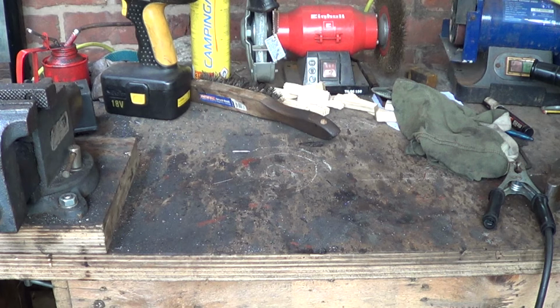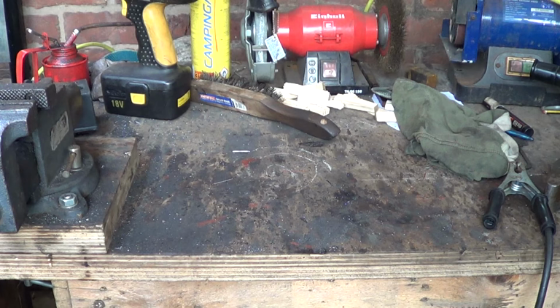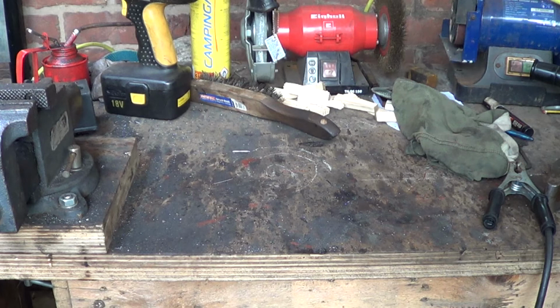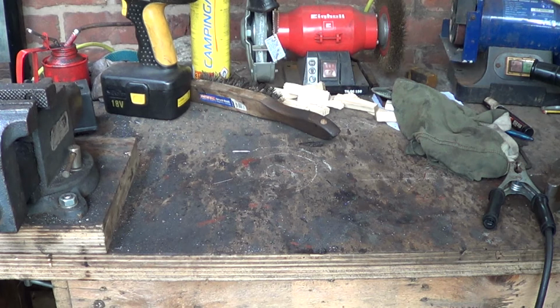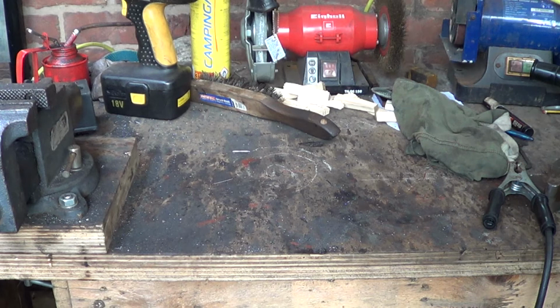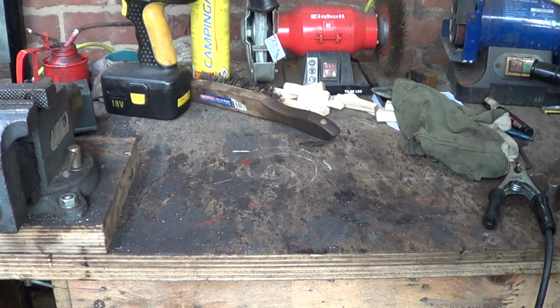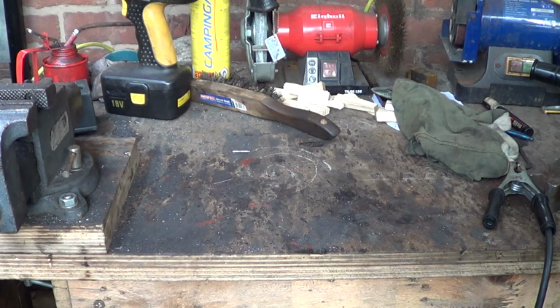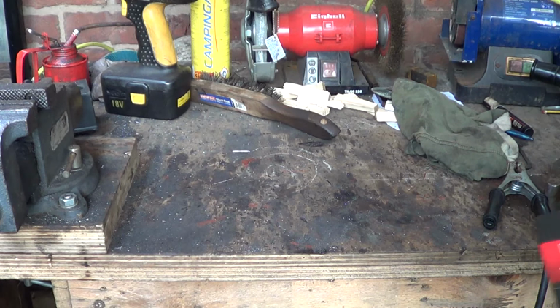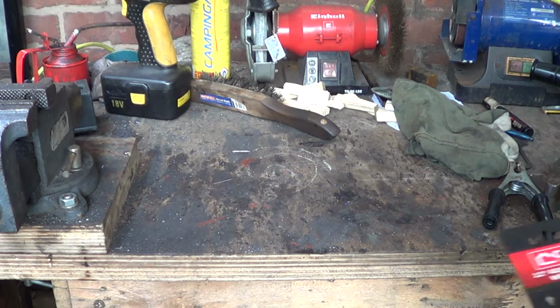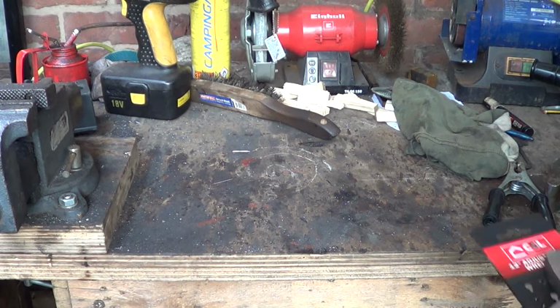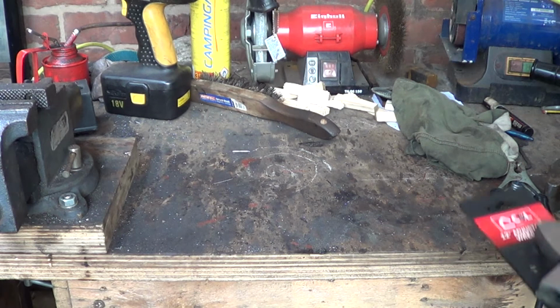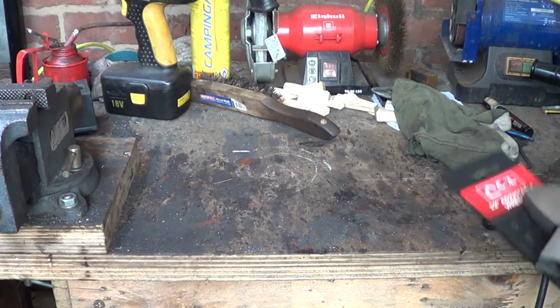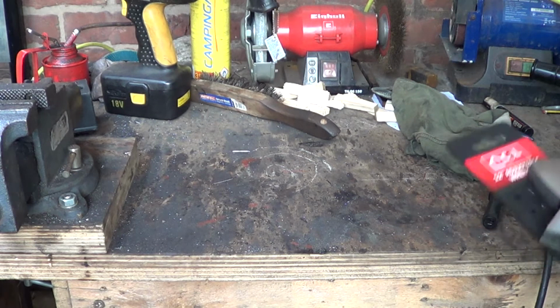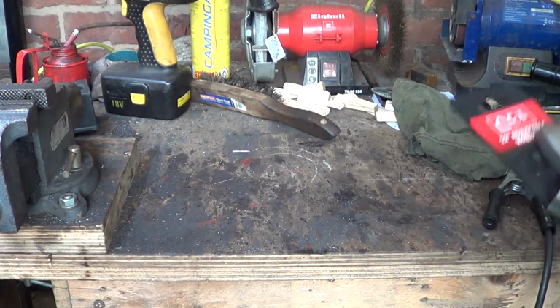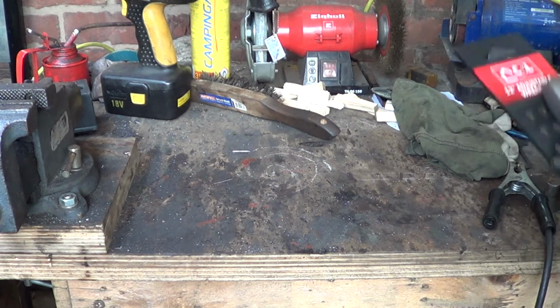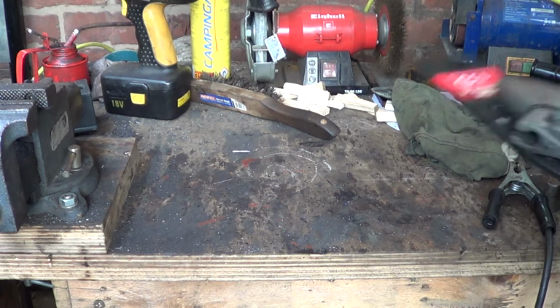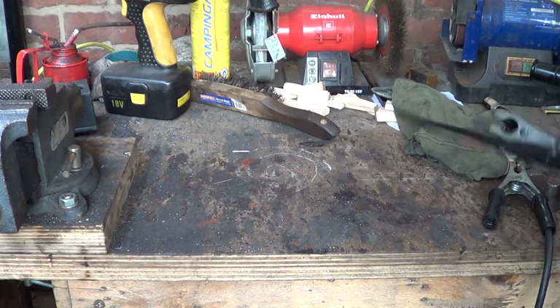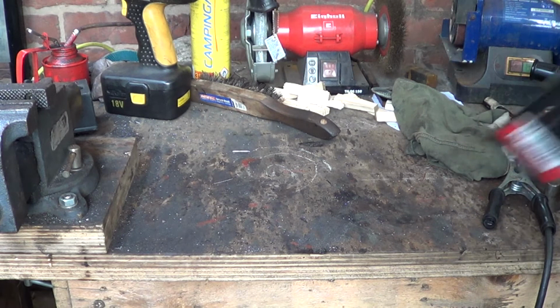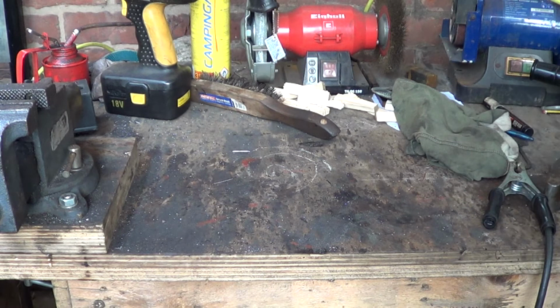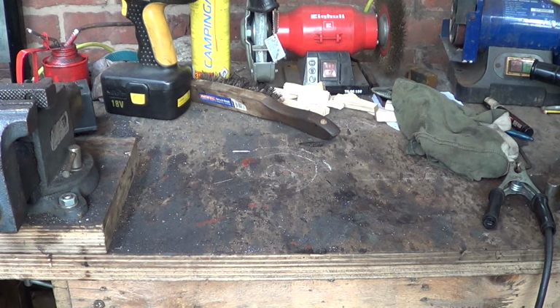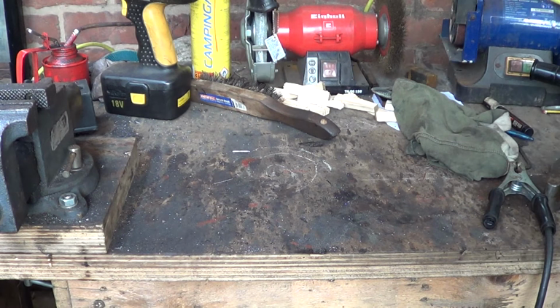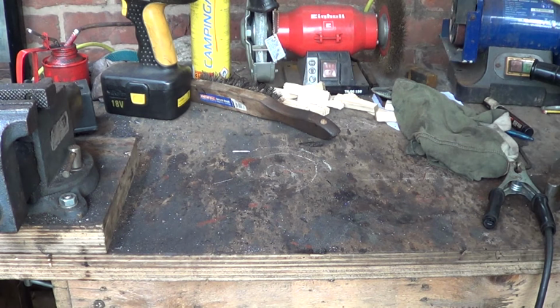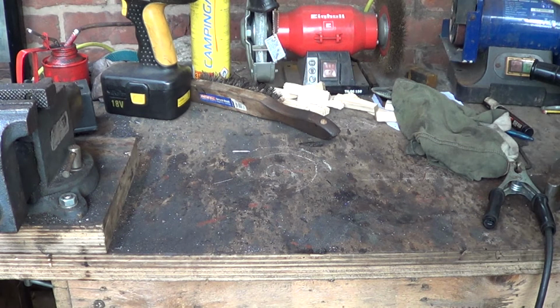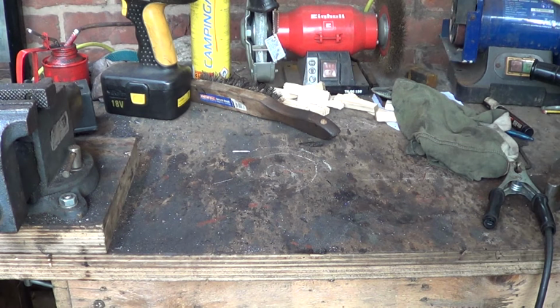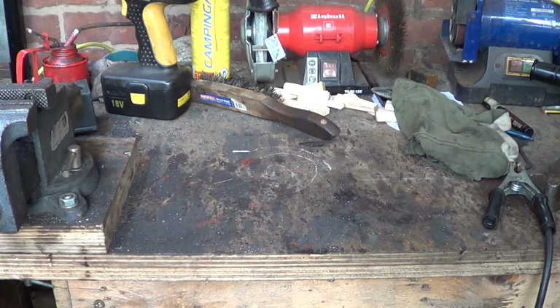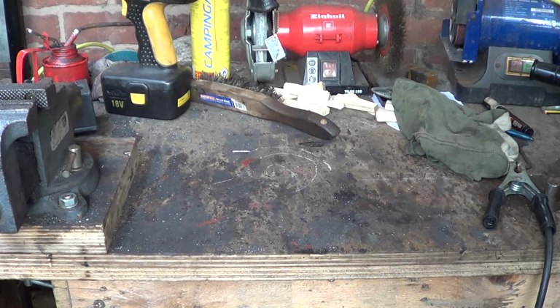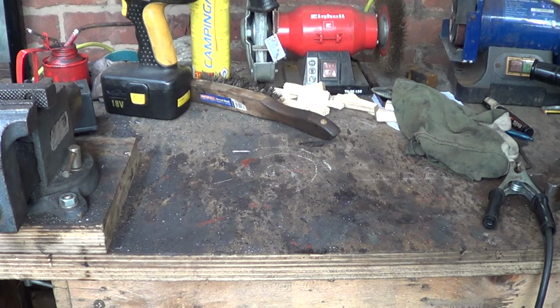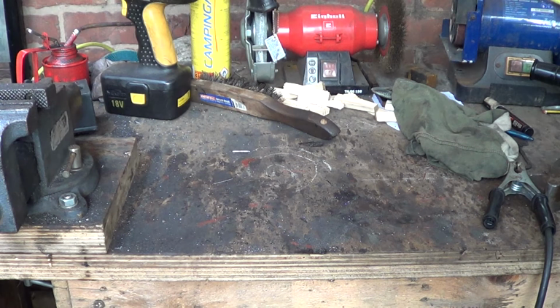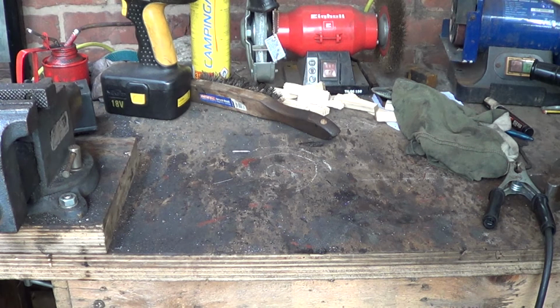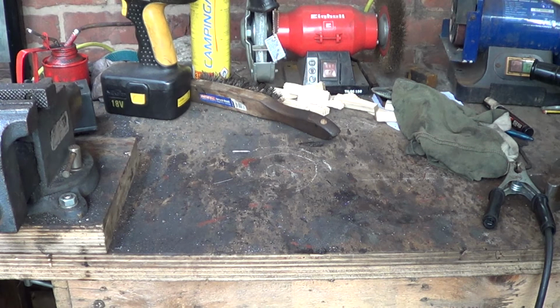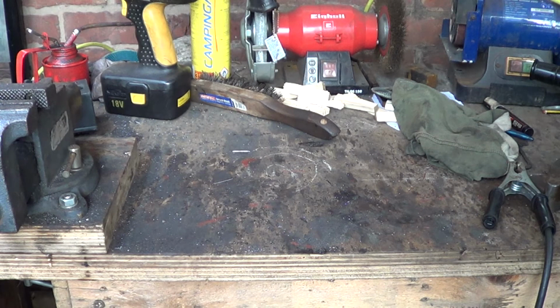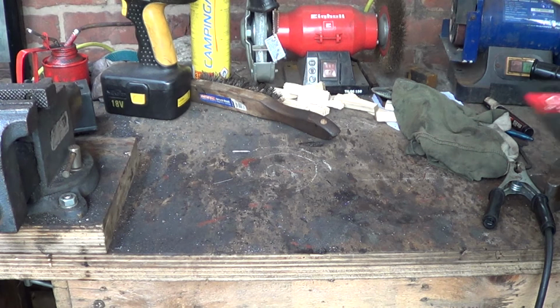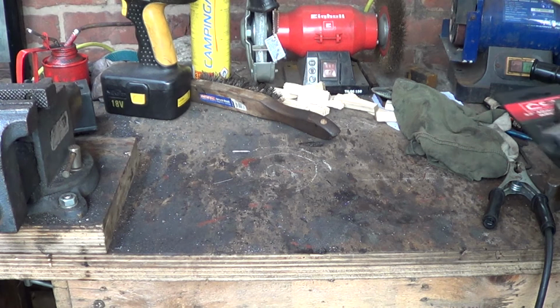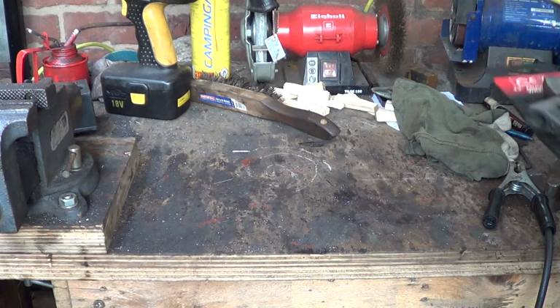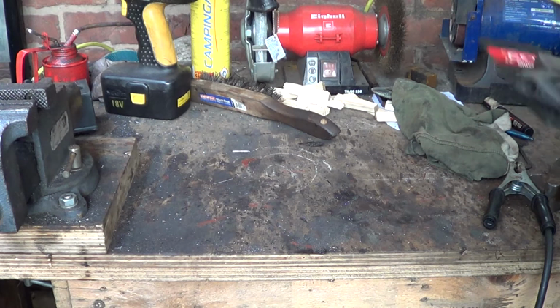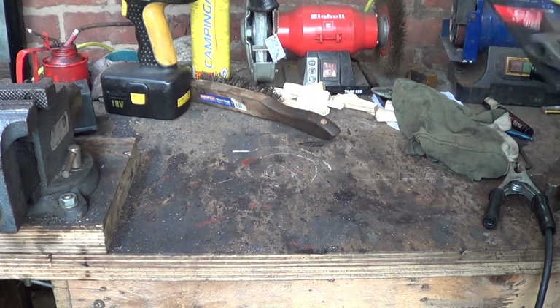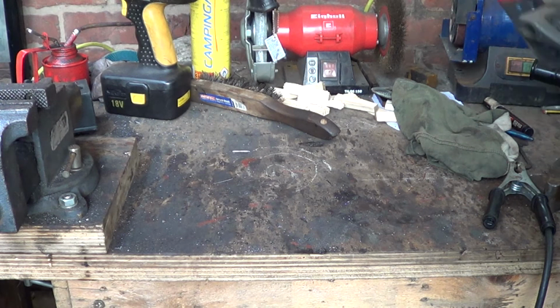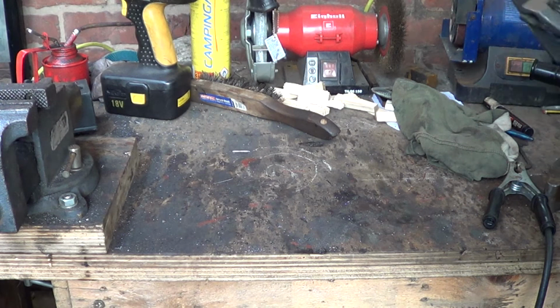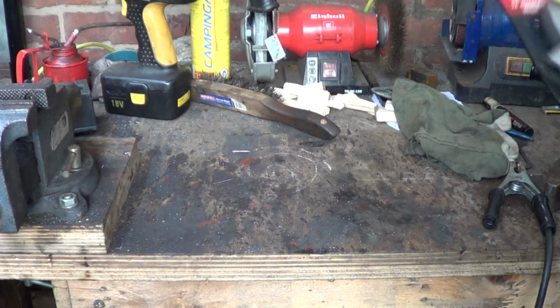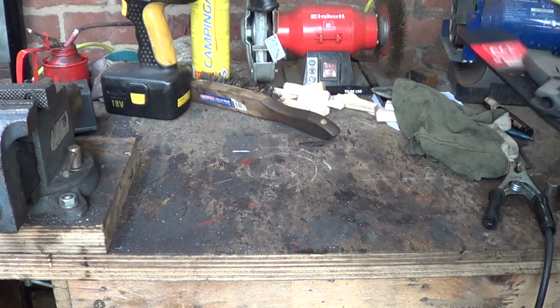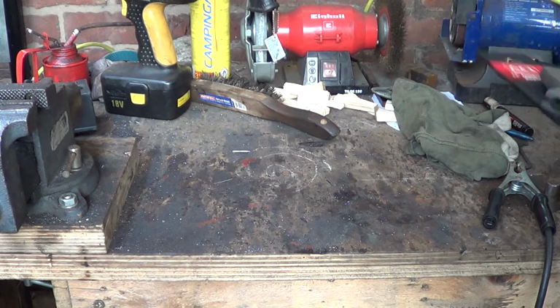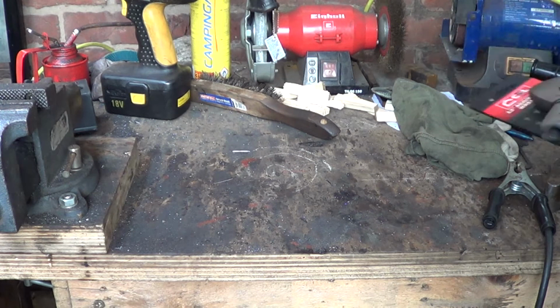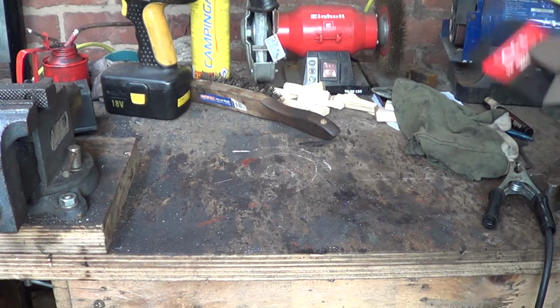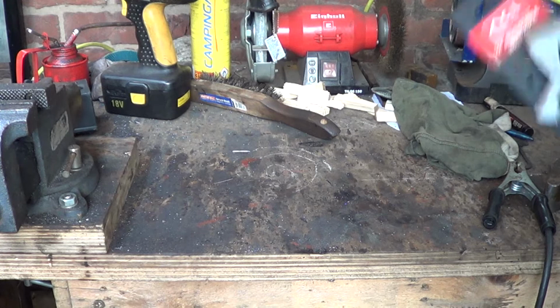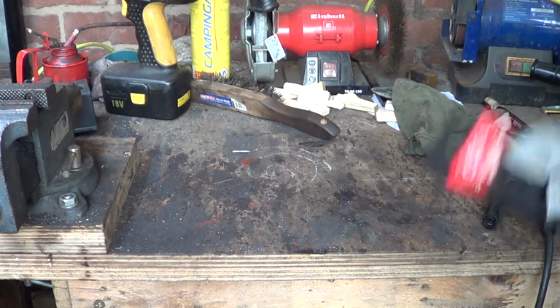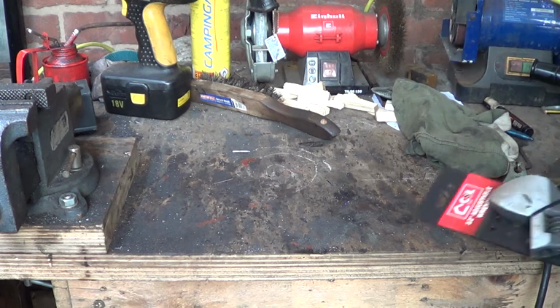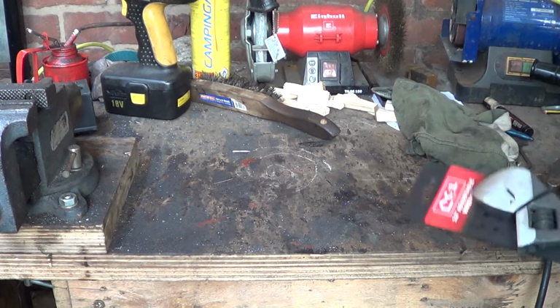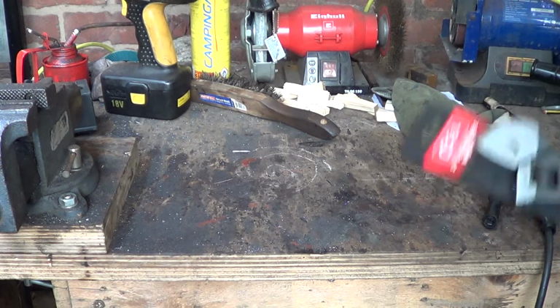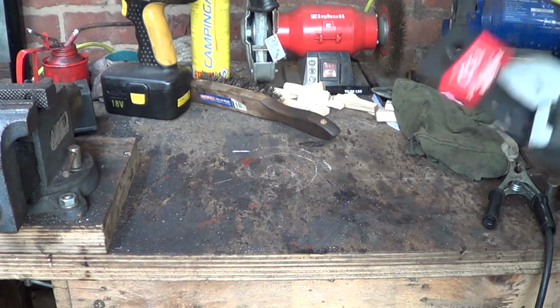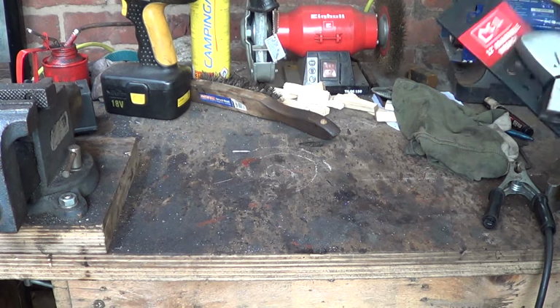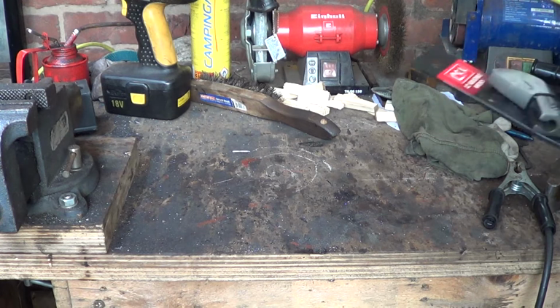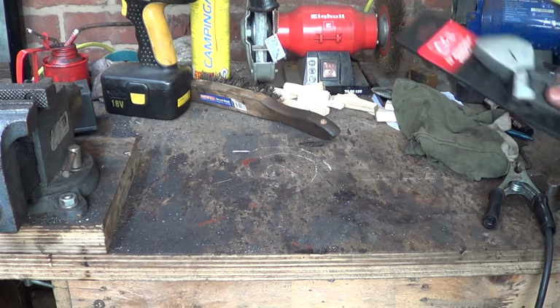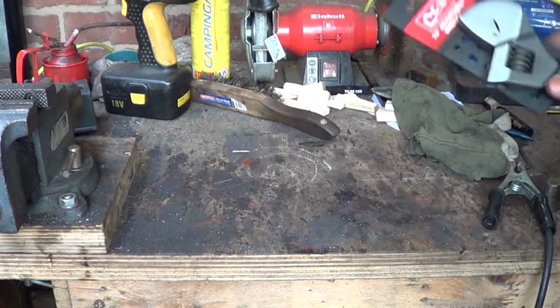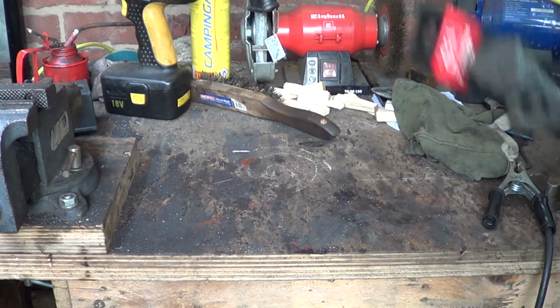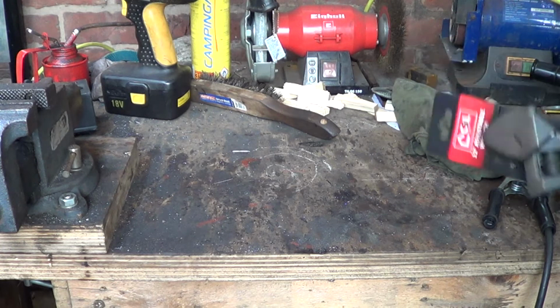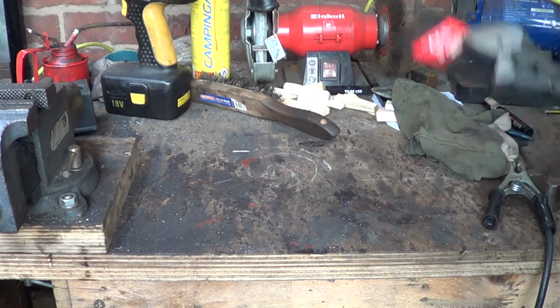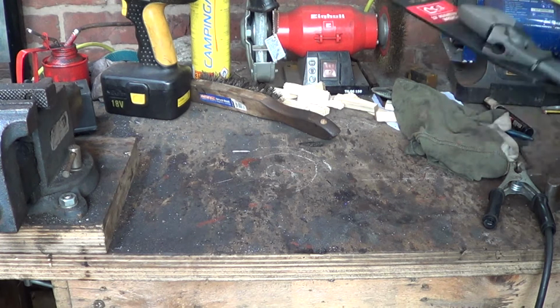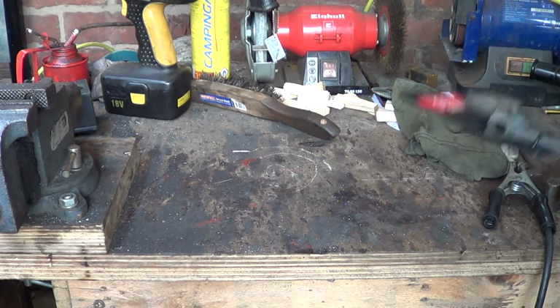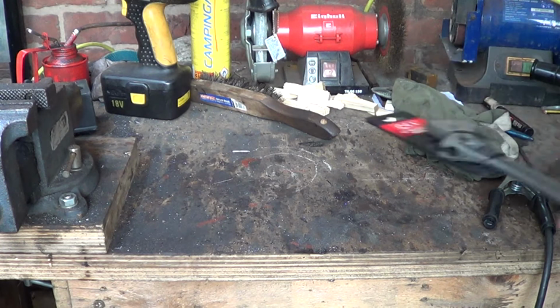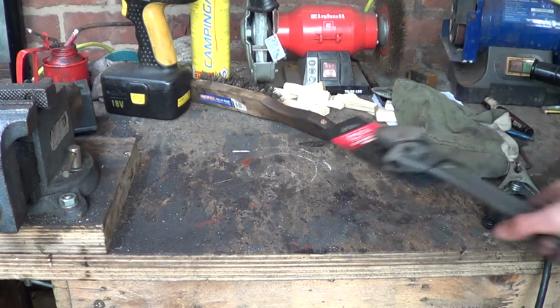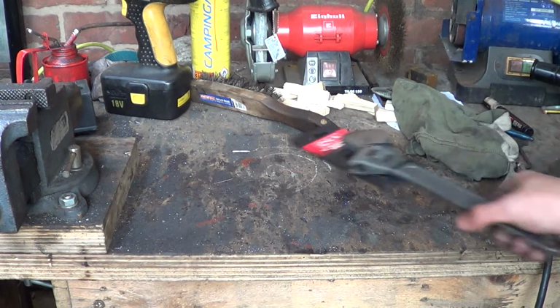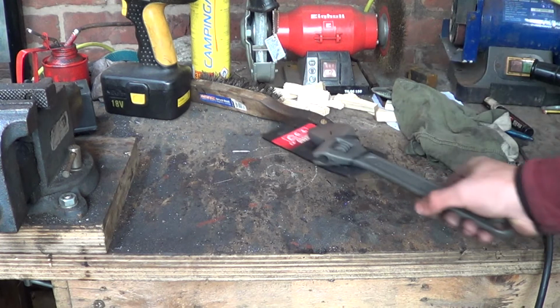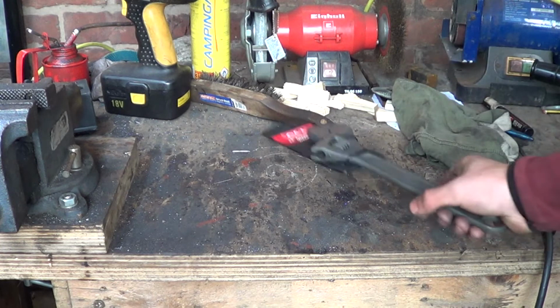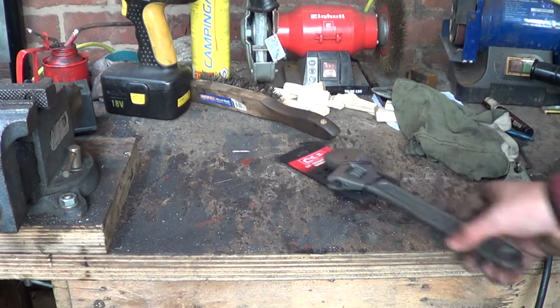Hello there guys and welcome back to the forge. It is so good to have you here because today we're going to be making a twisting wrench out of this adjustable wrench.